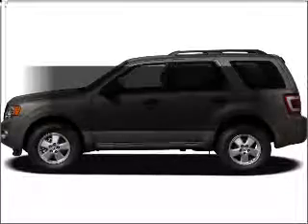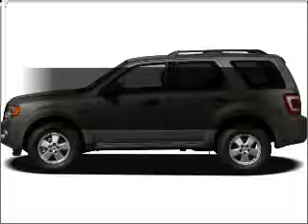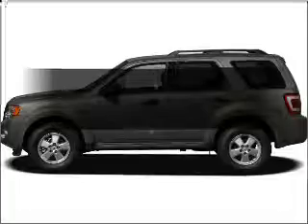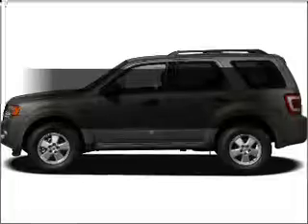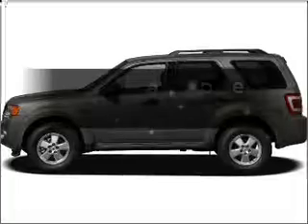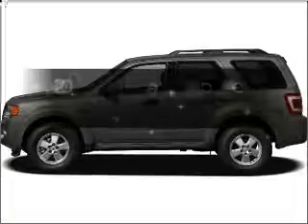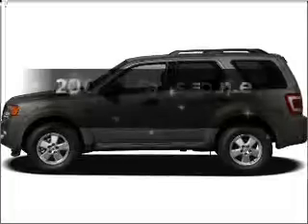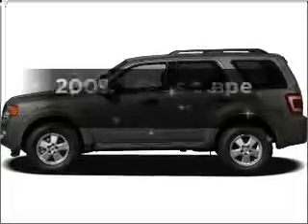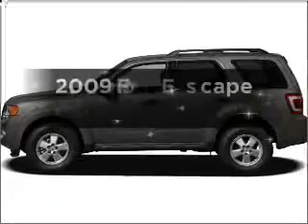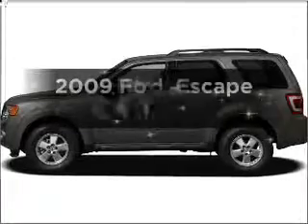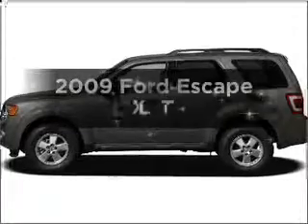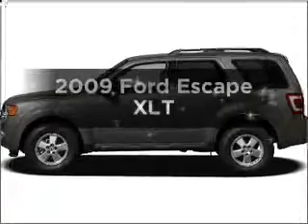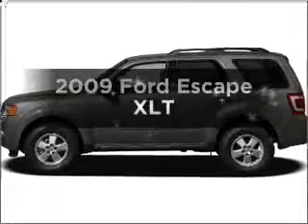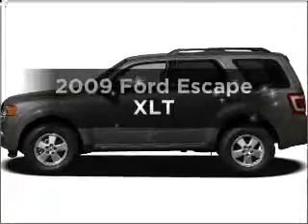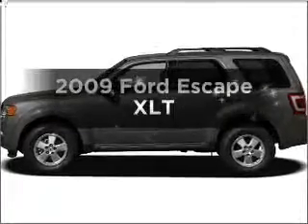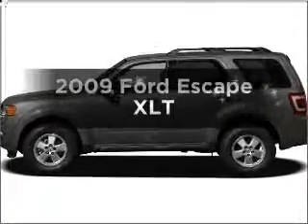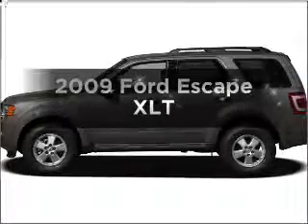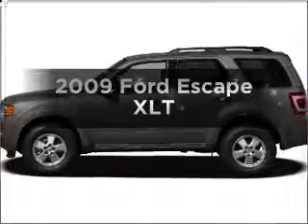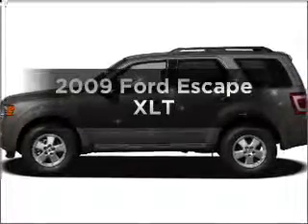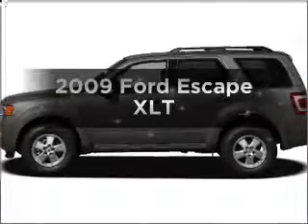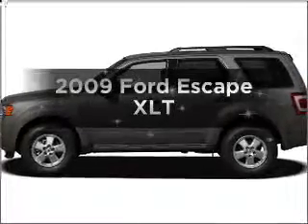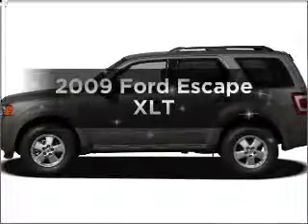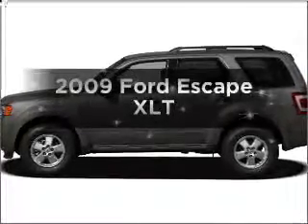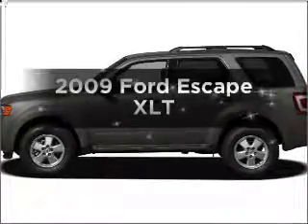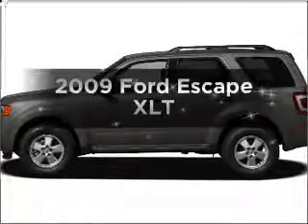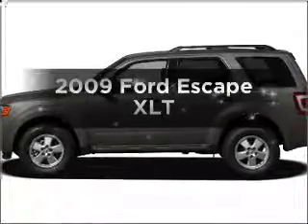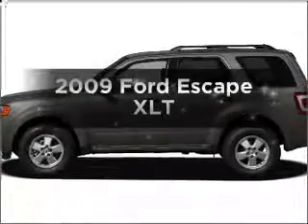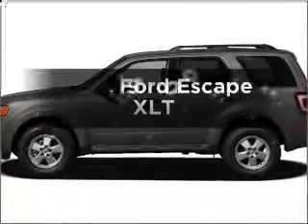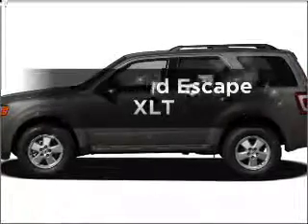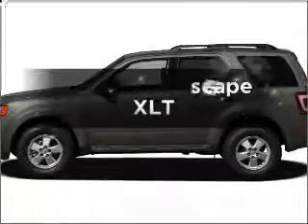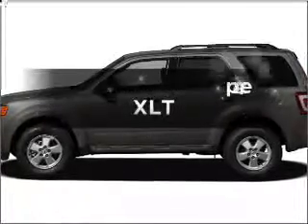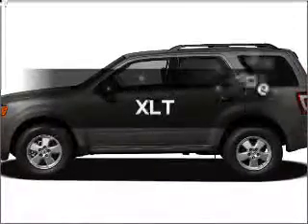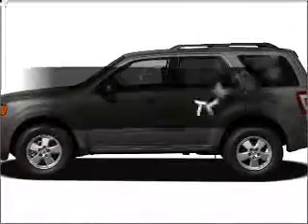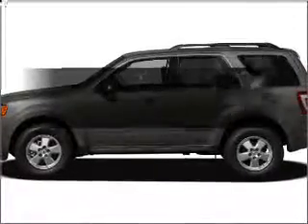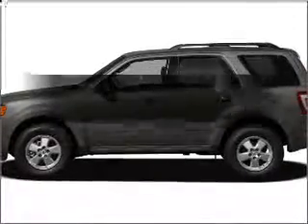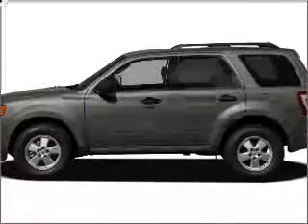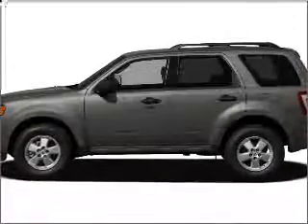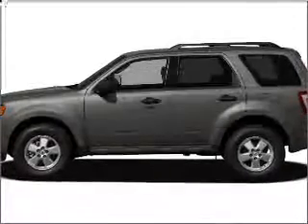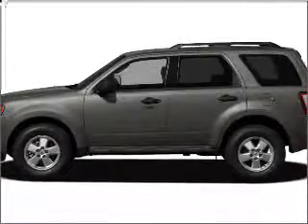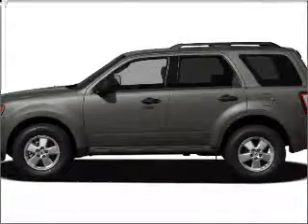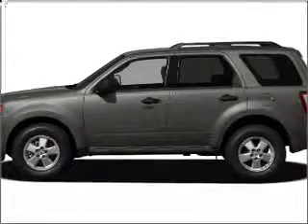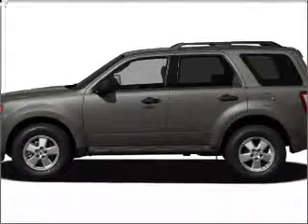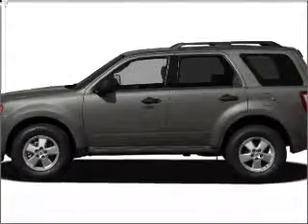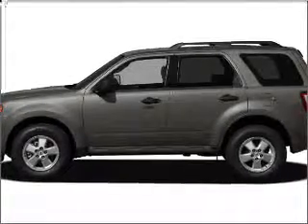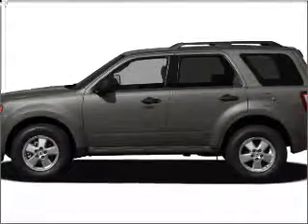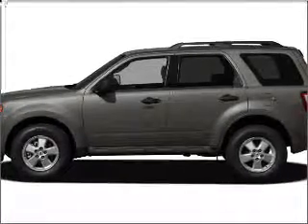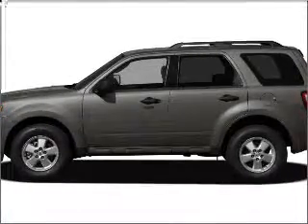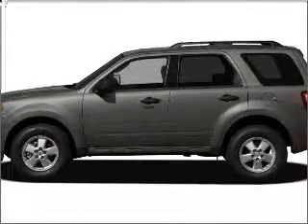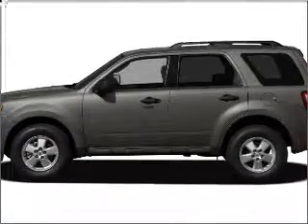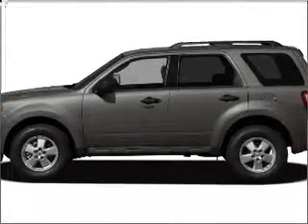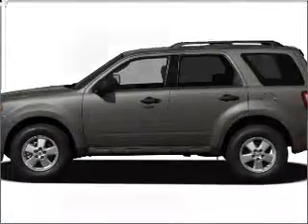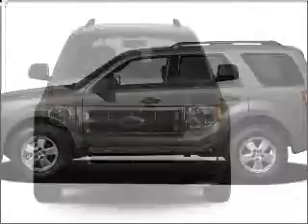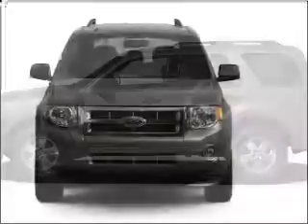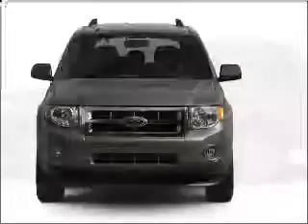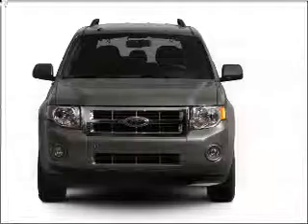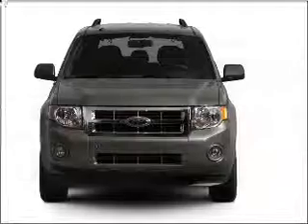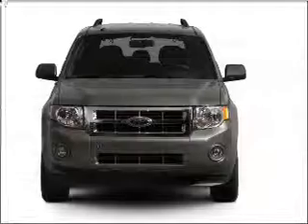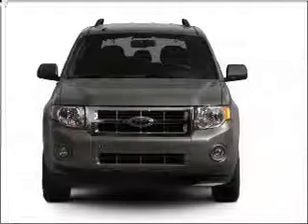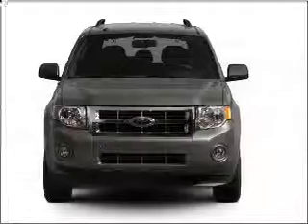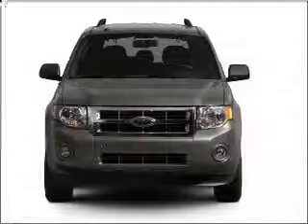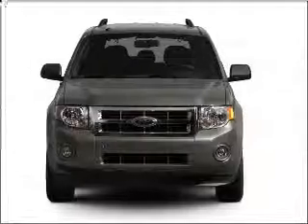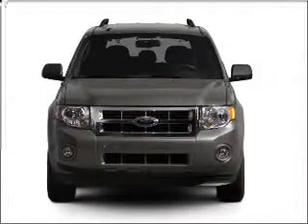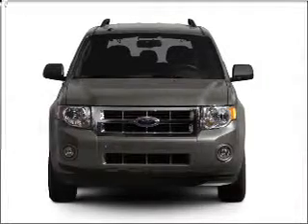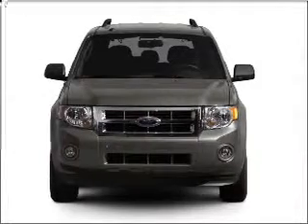Get noticed in this 2009 Ford Escape. If you're looking for a first-rate auto, this one could be yours today.